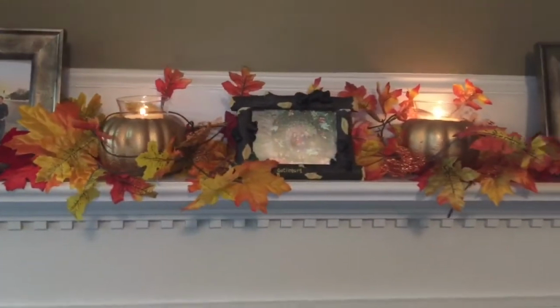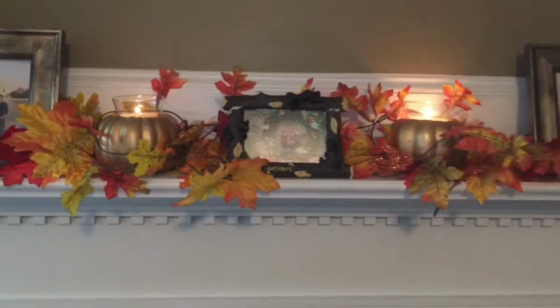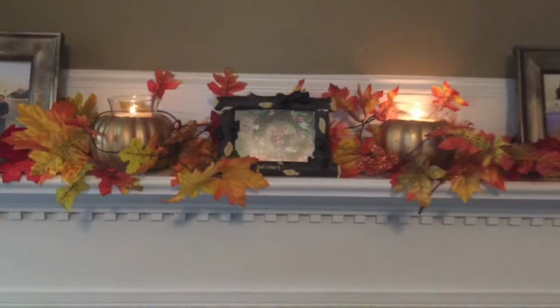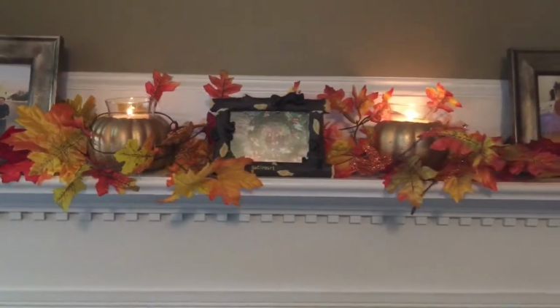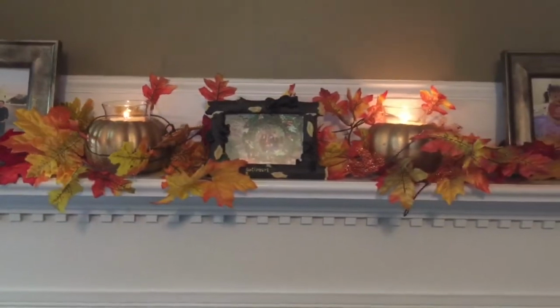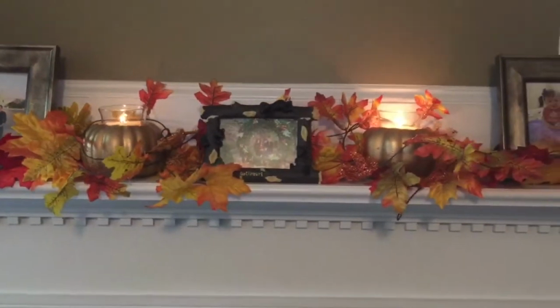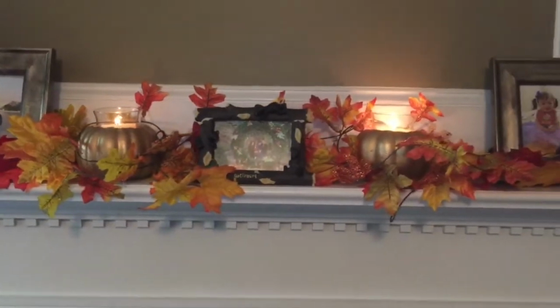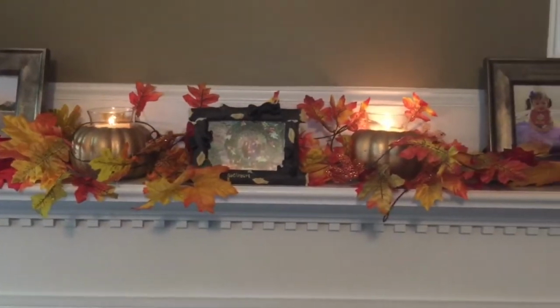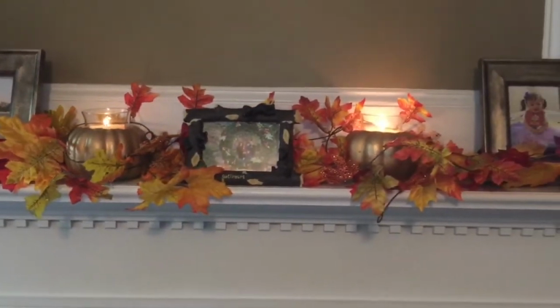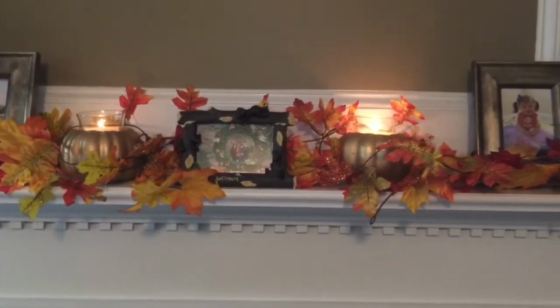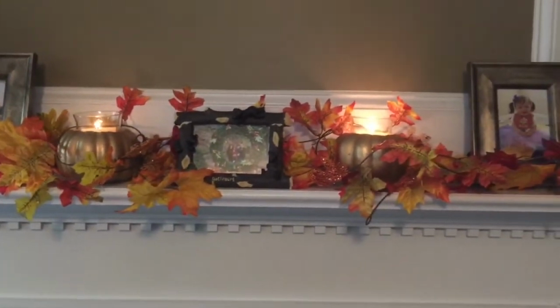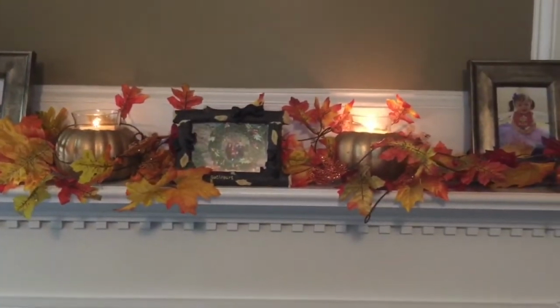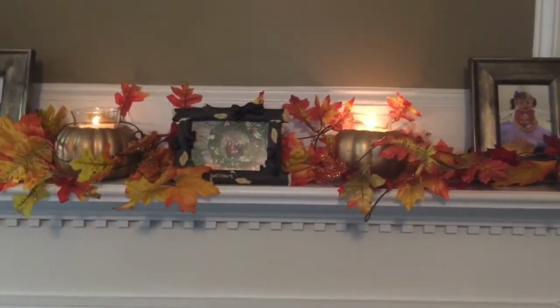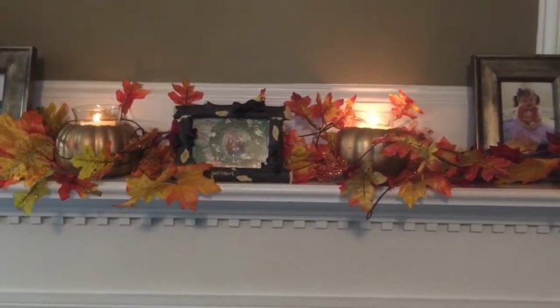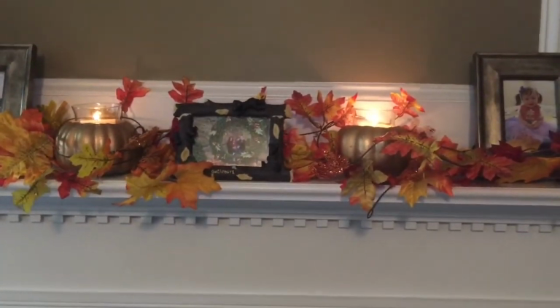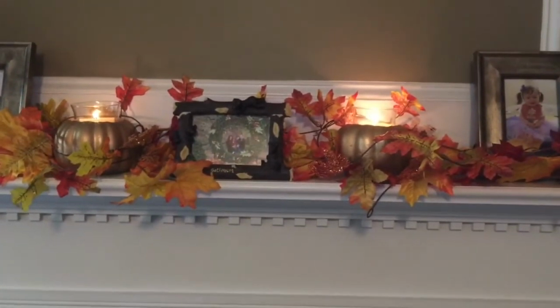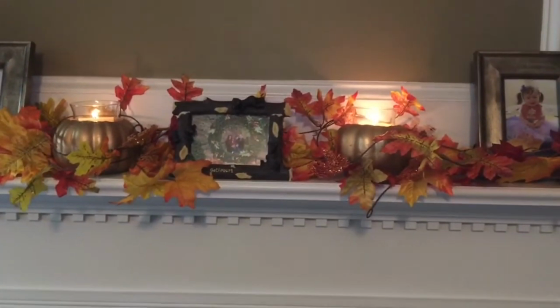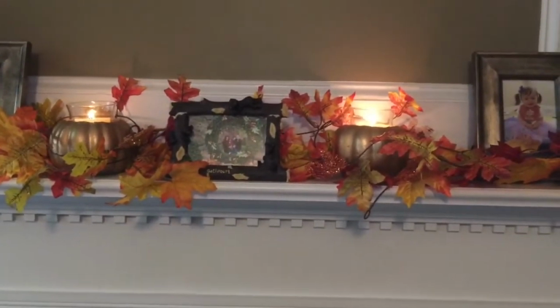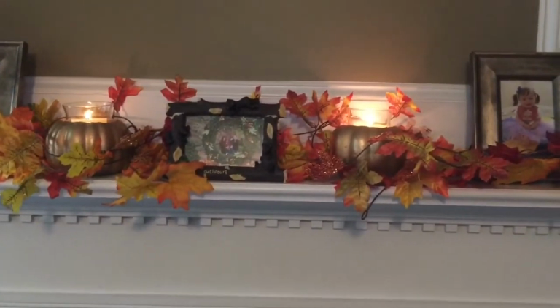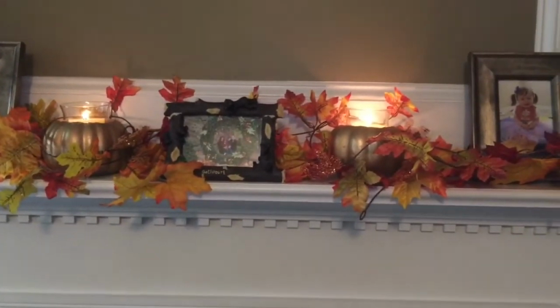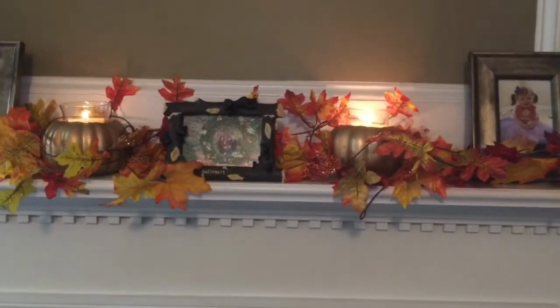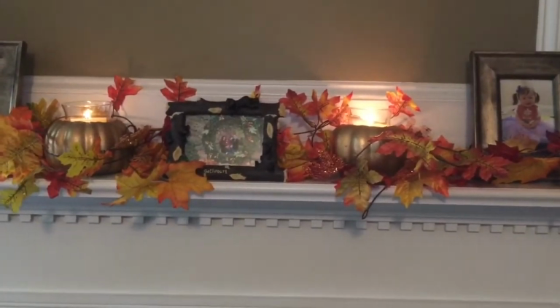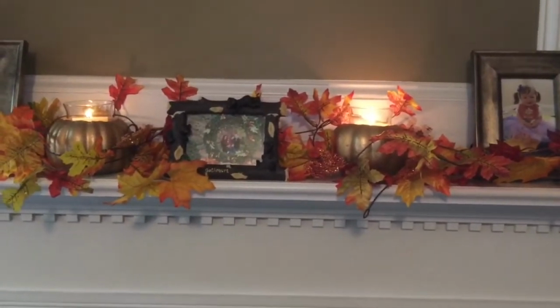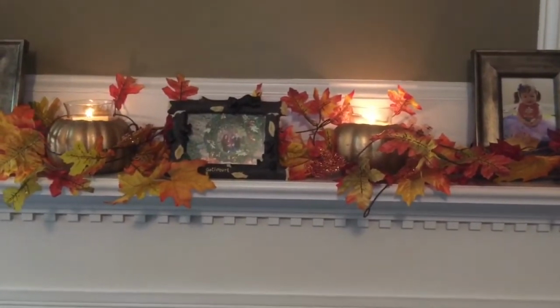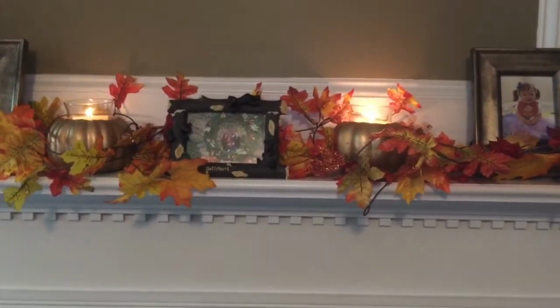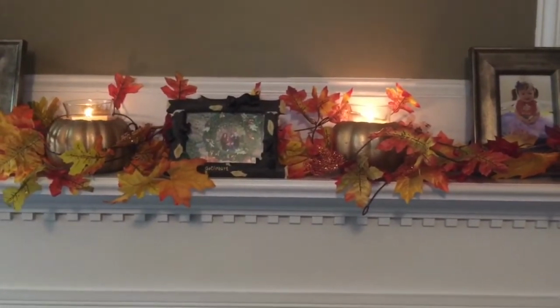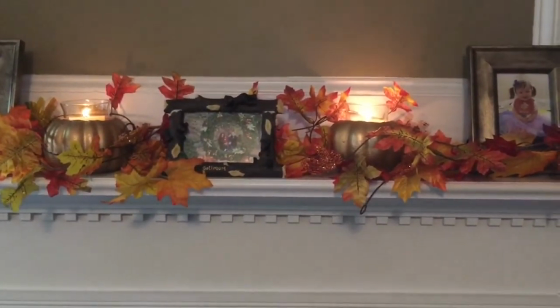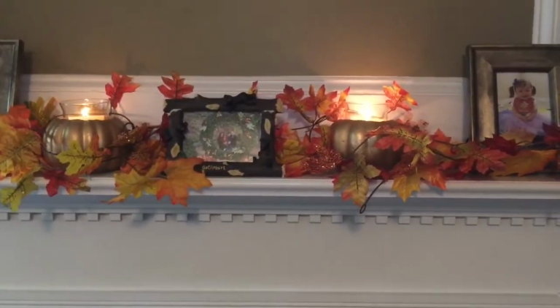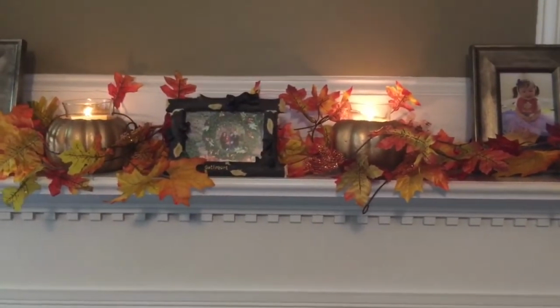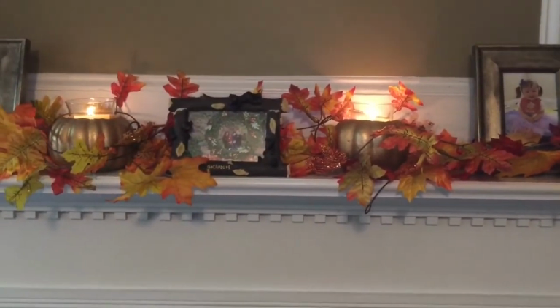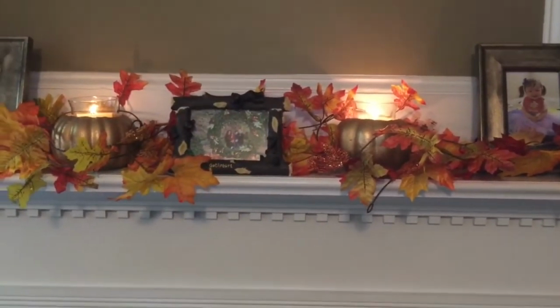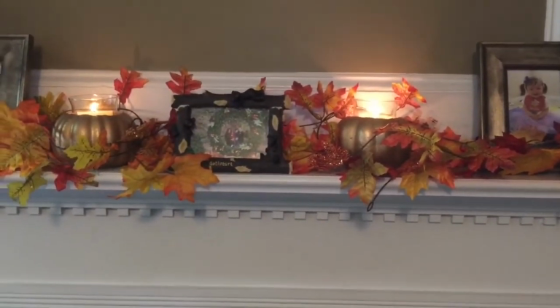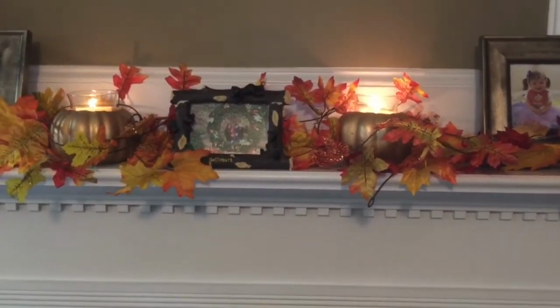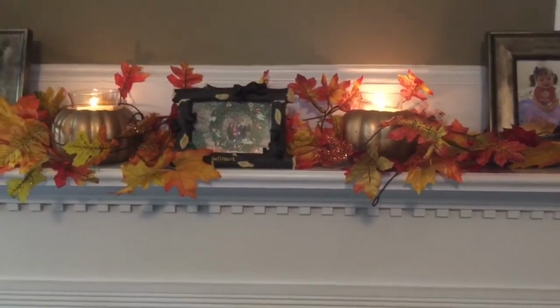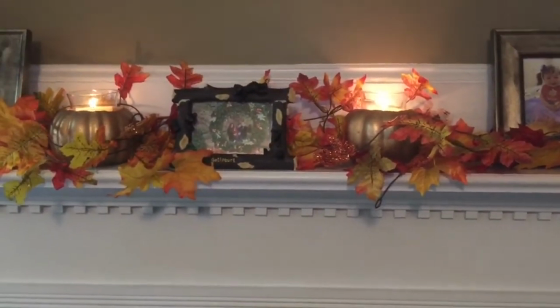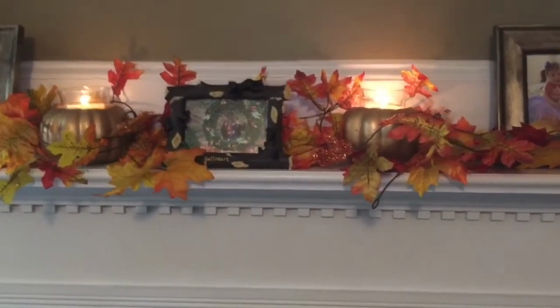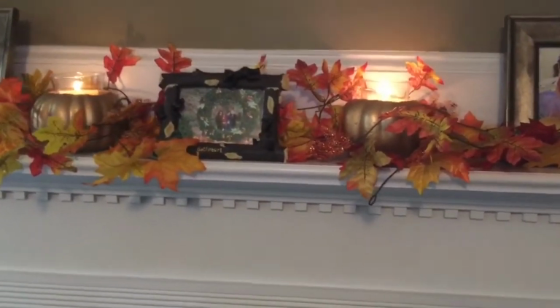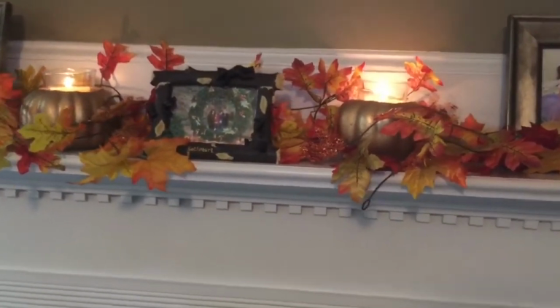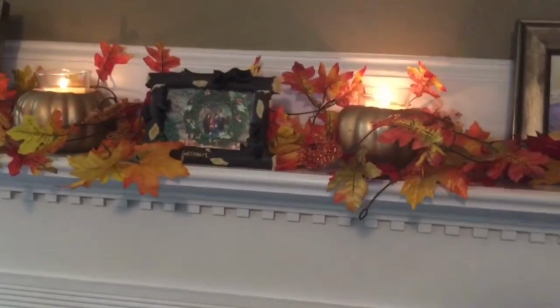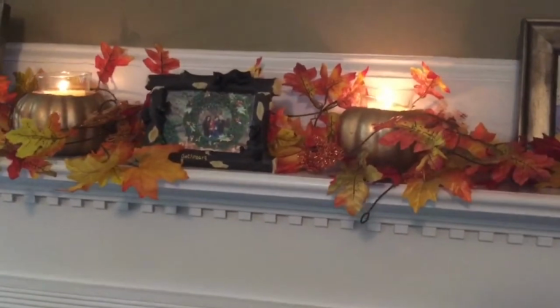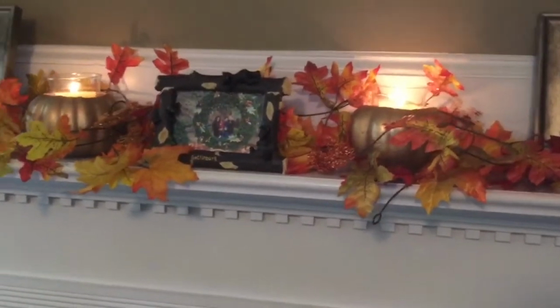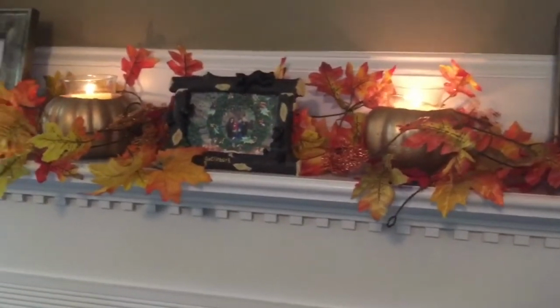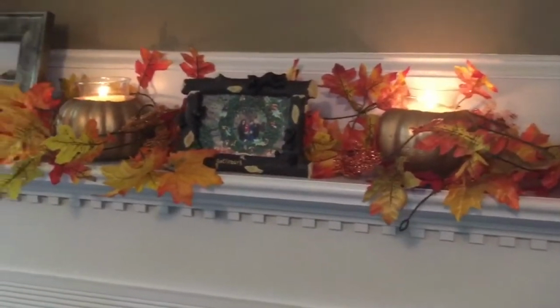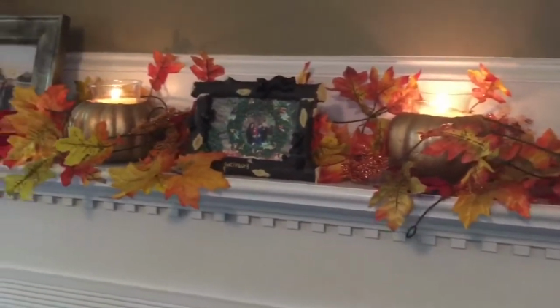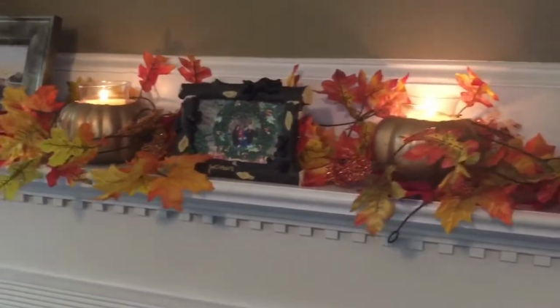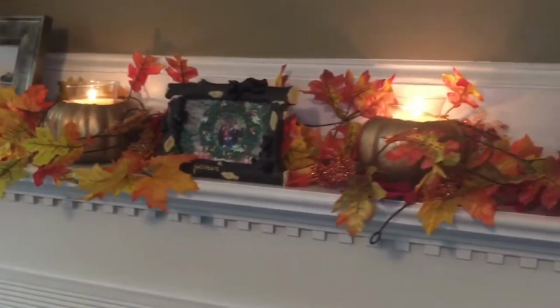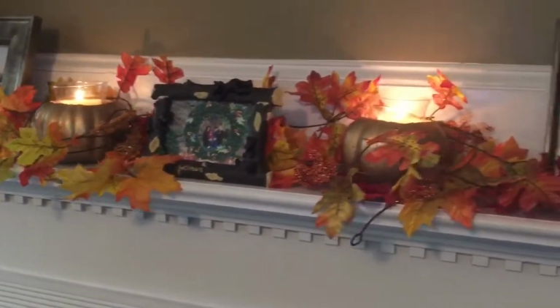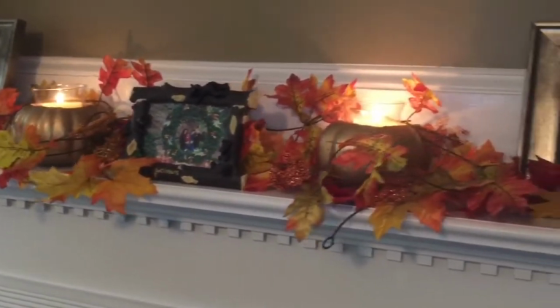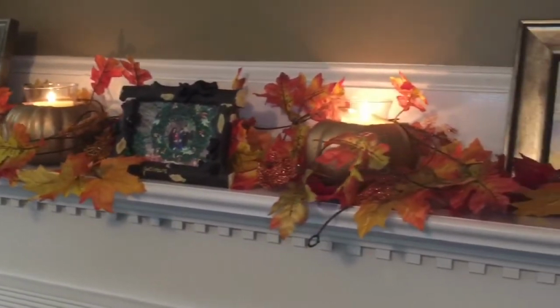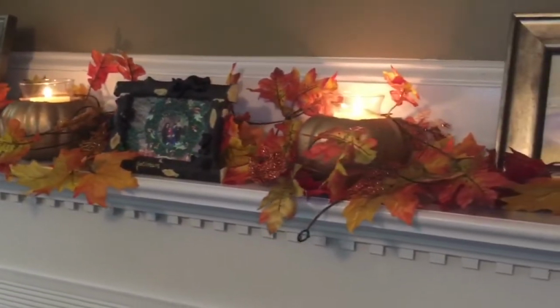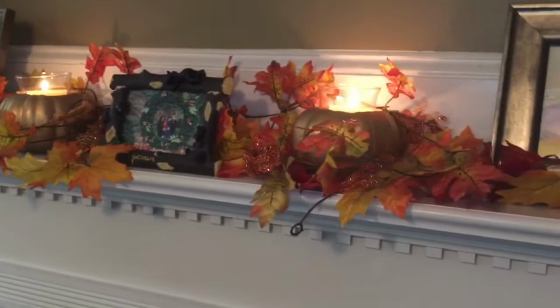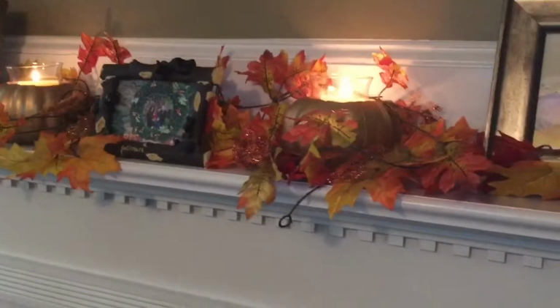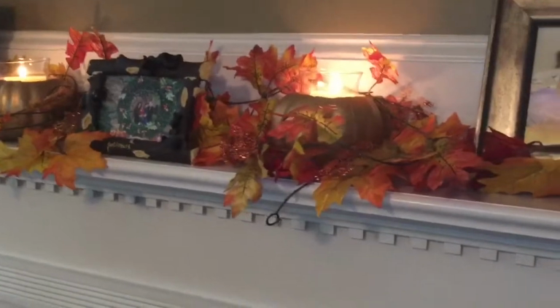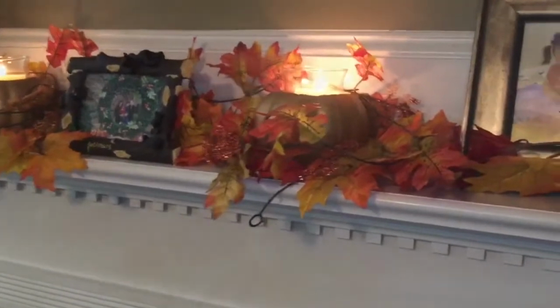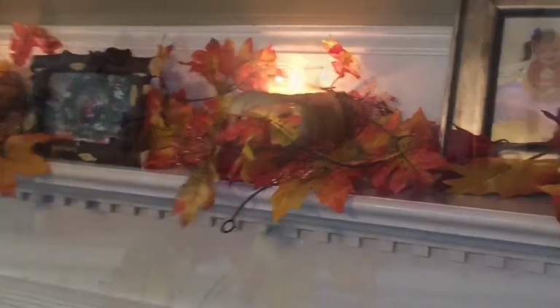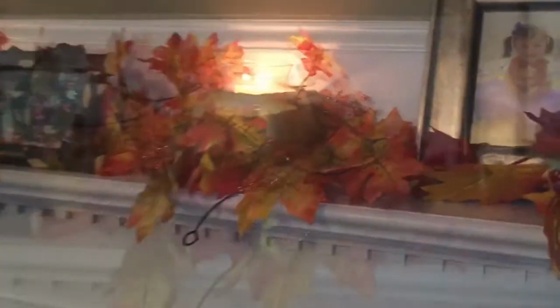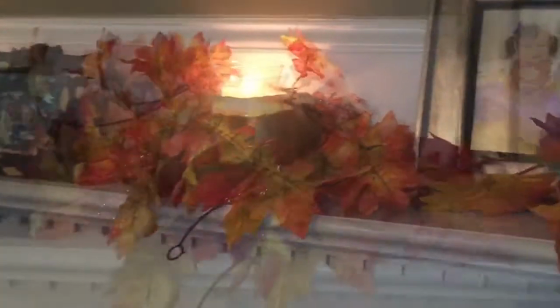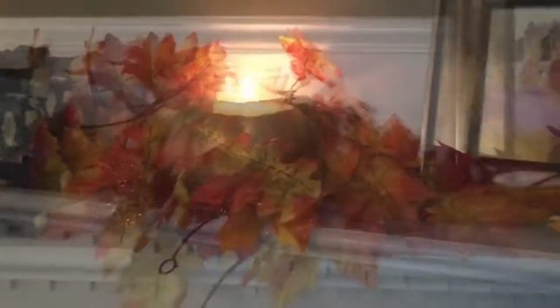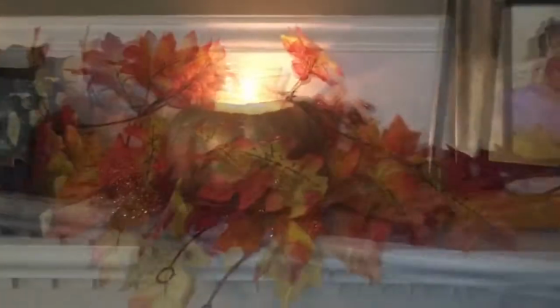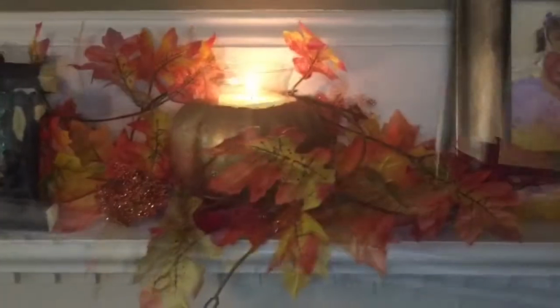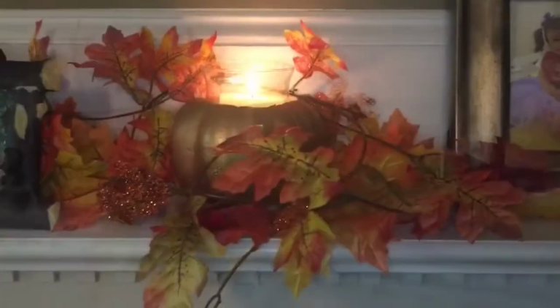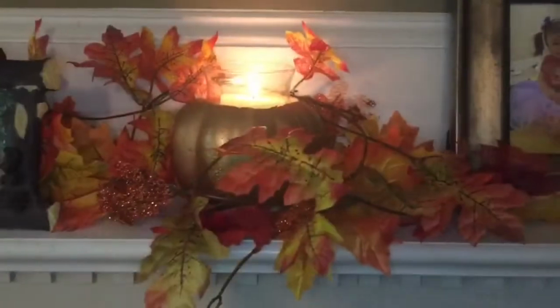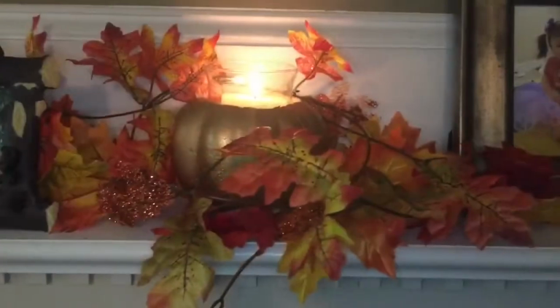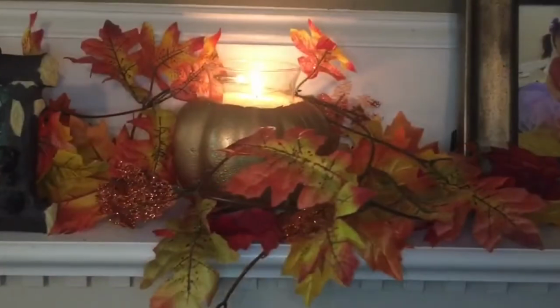I added them on top of my fireplace mantle and then I wrapped around some Dollar Tree garland to add a little more spice to my pumpkins.